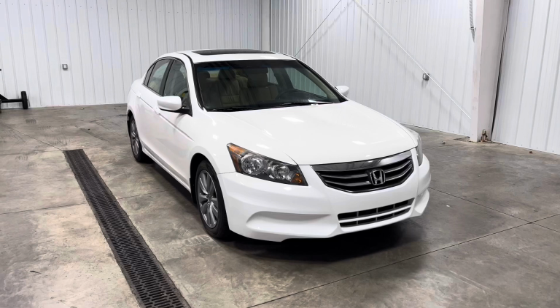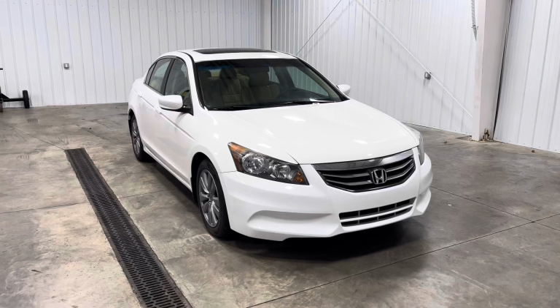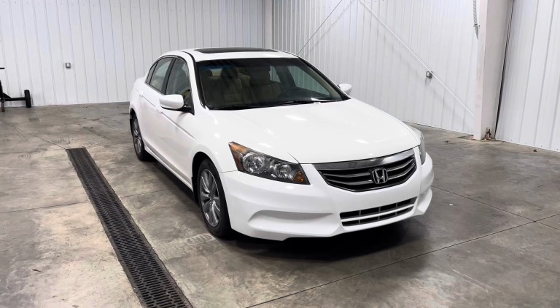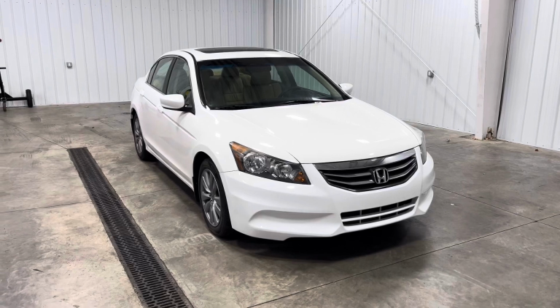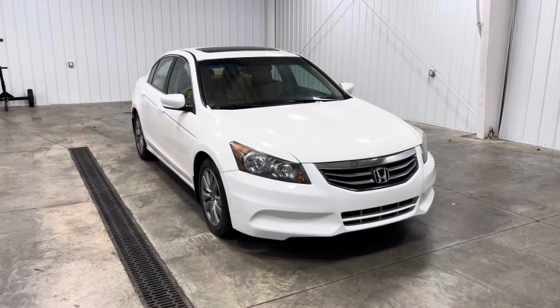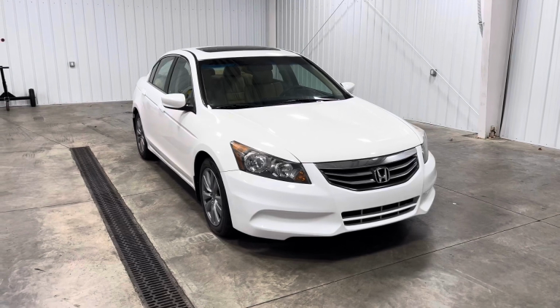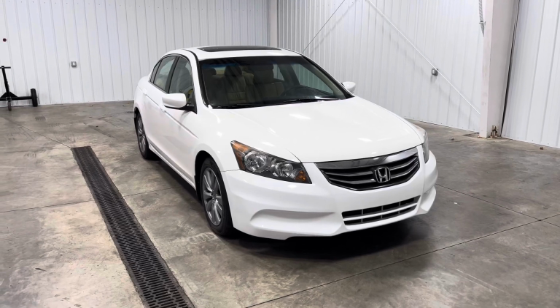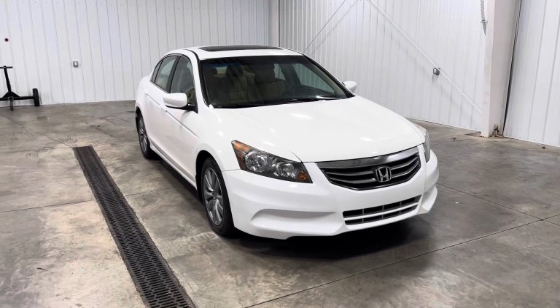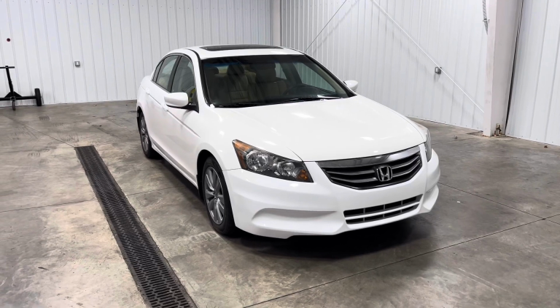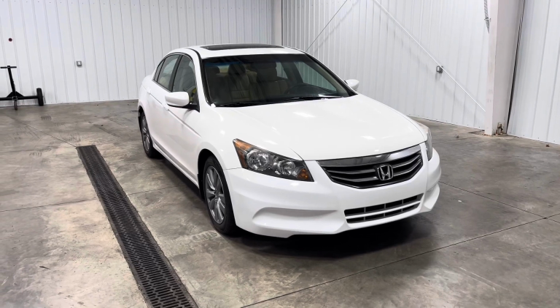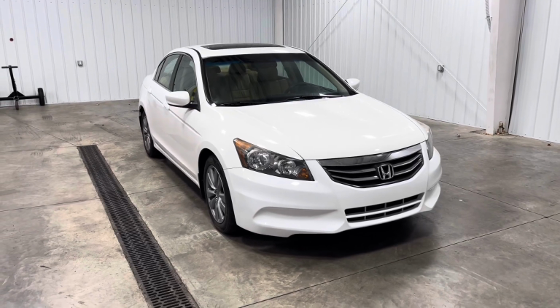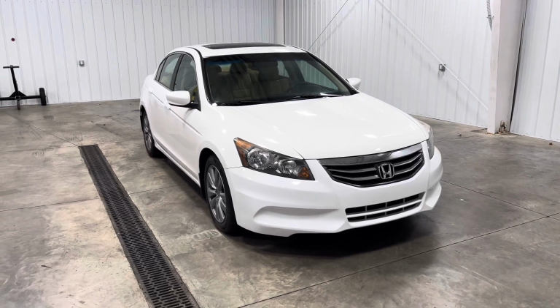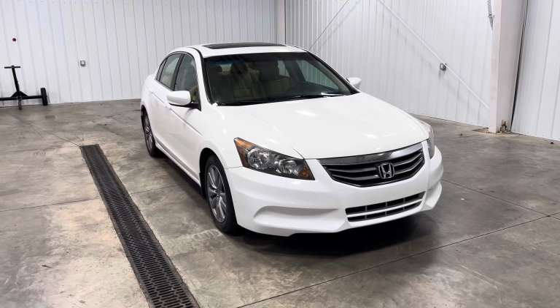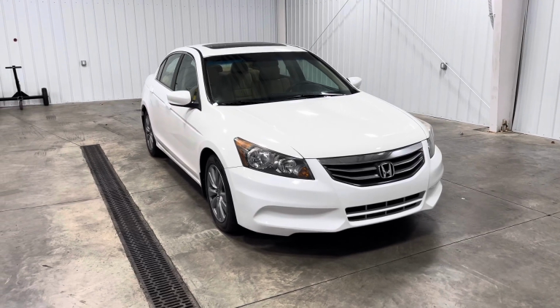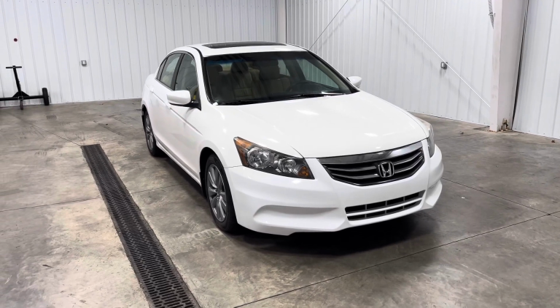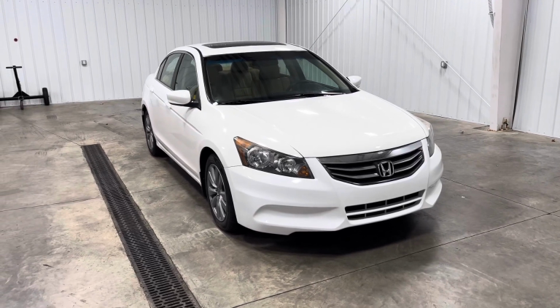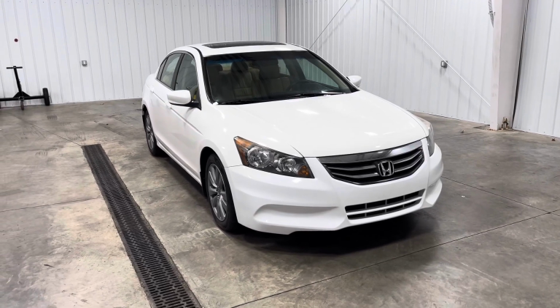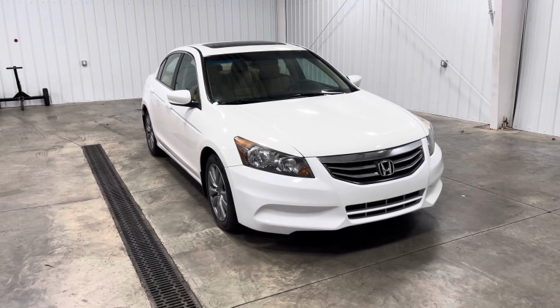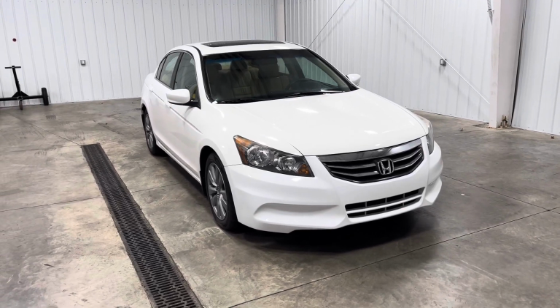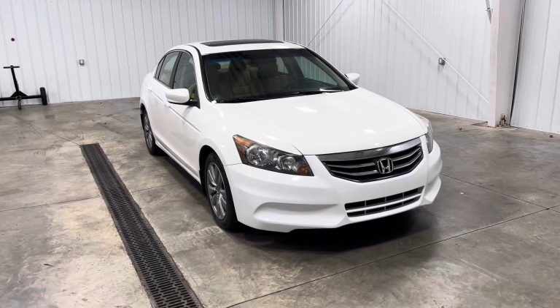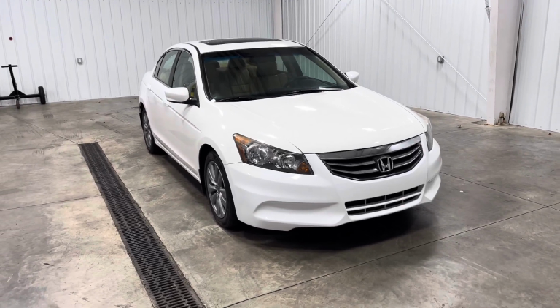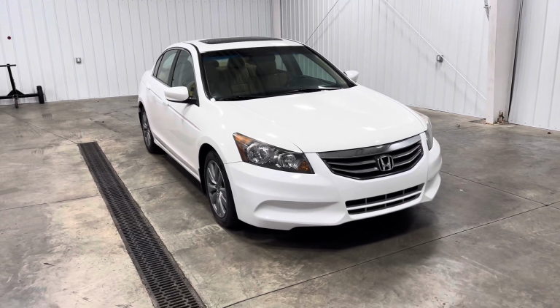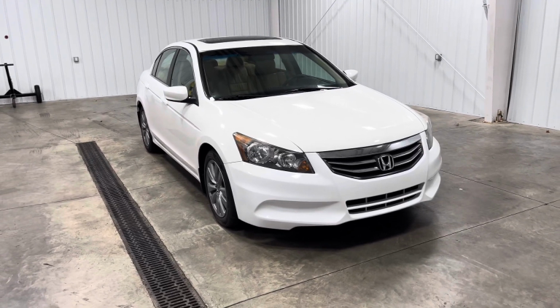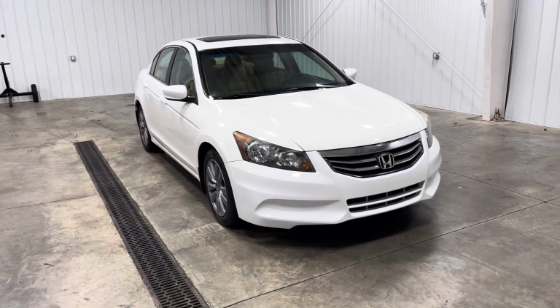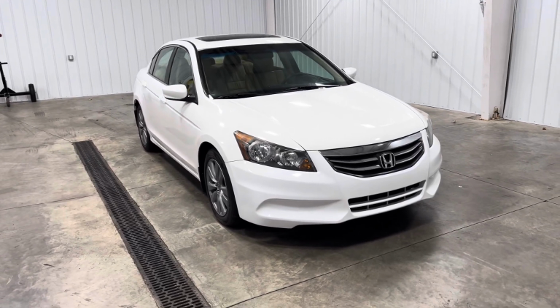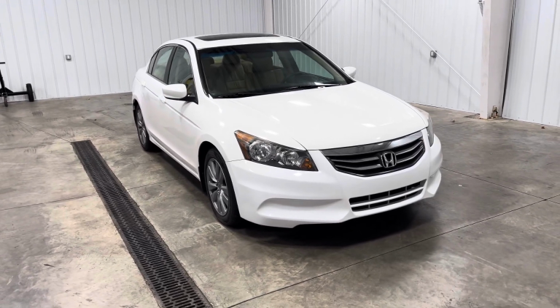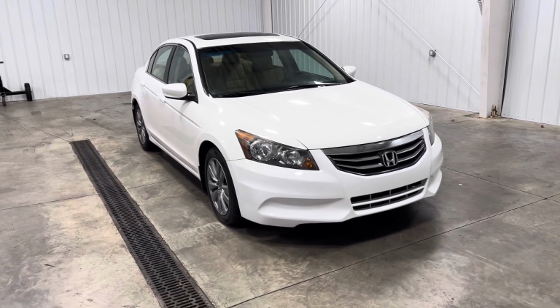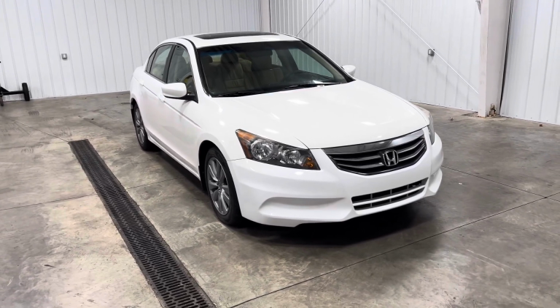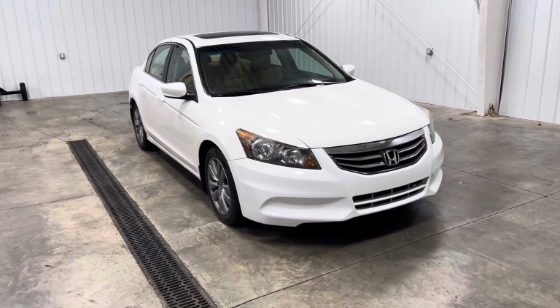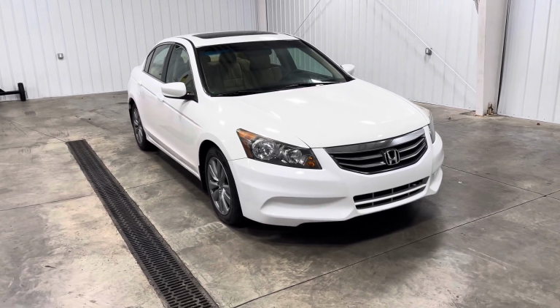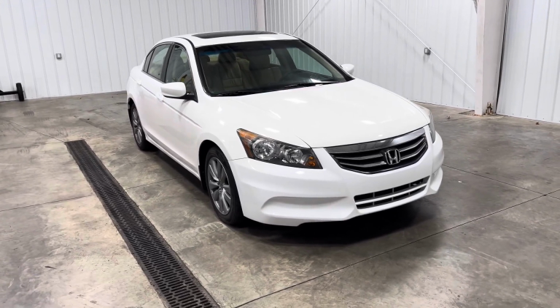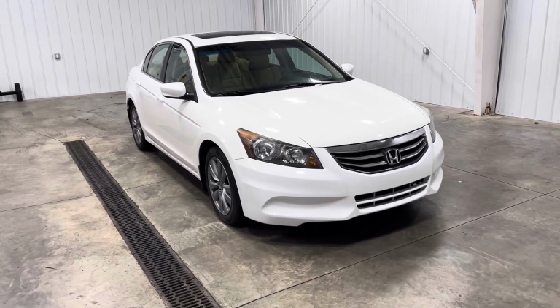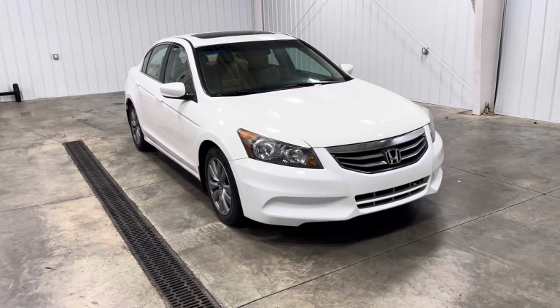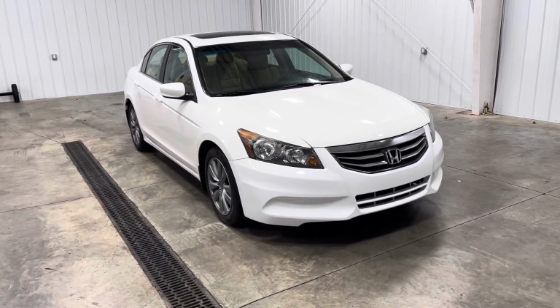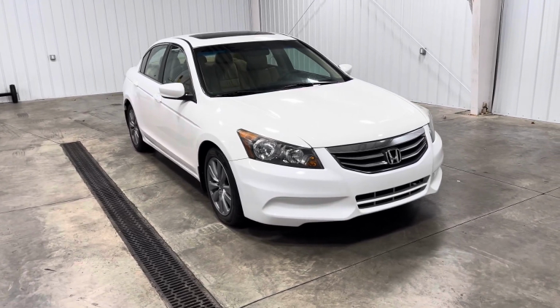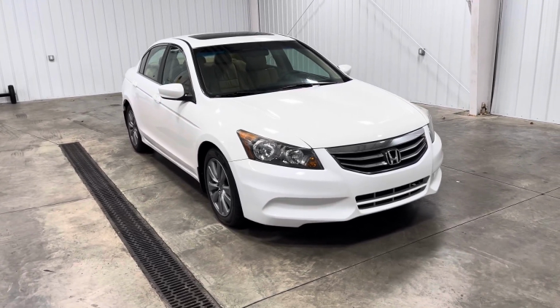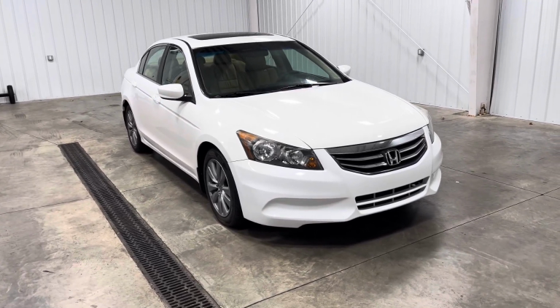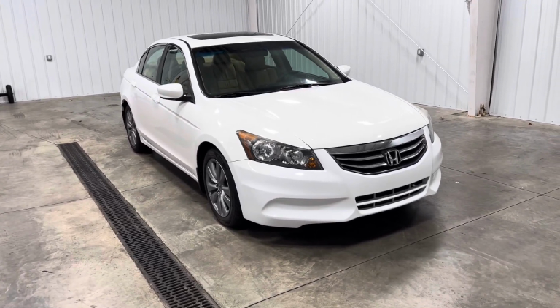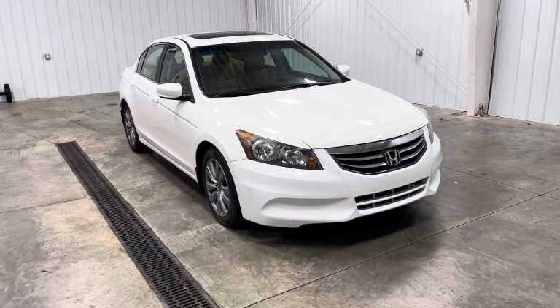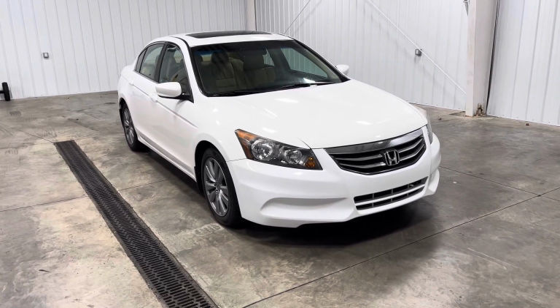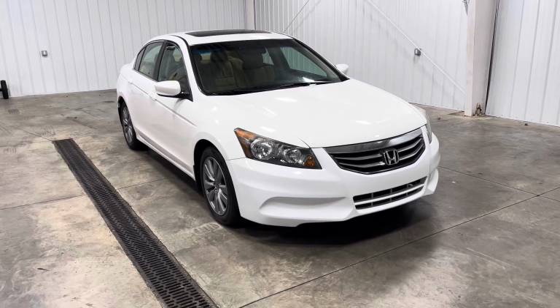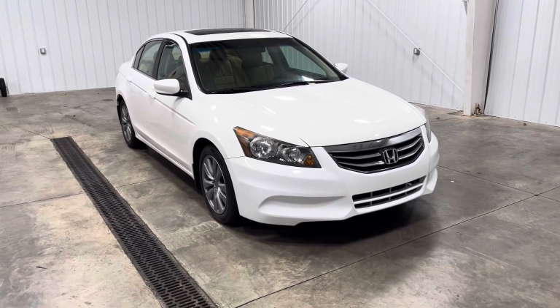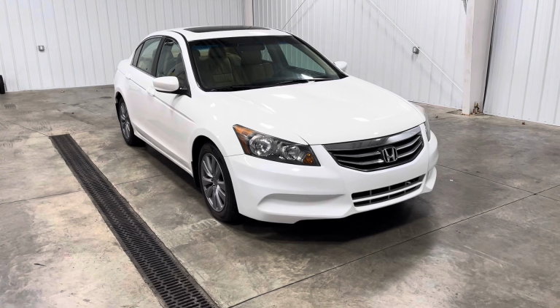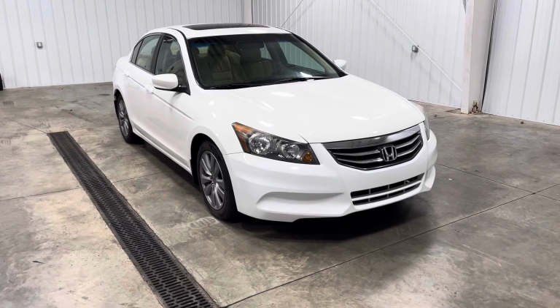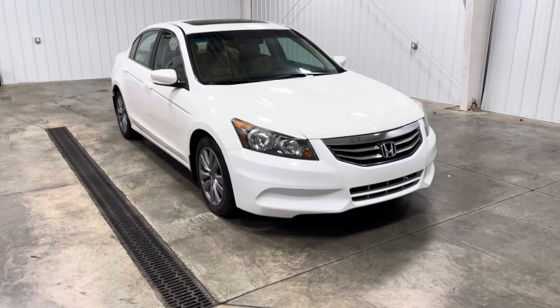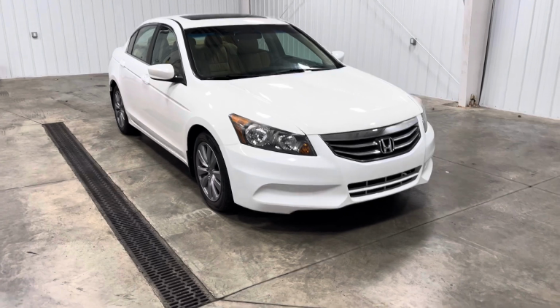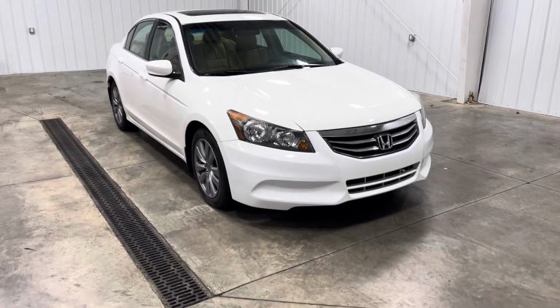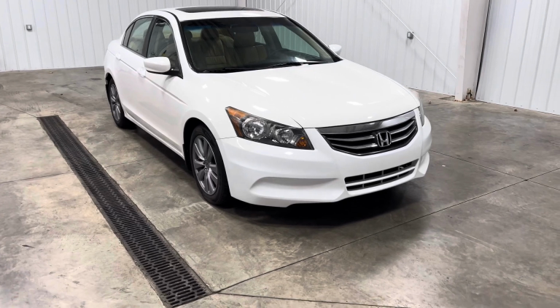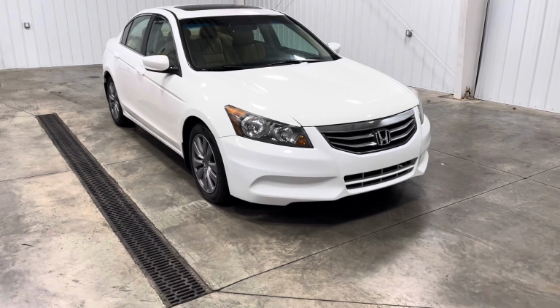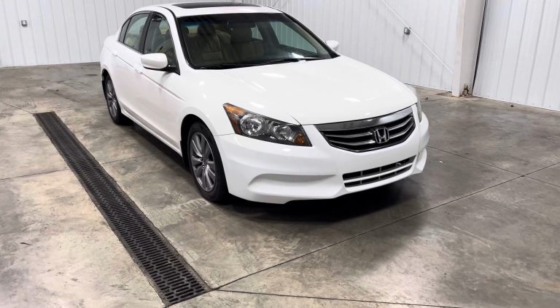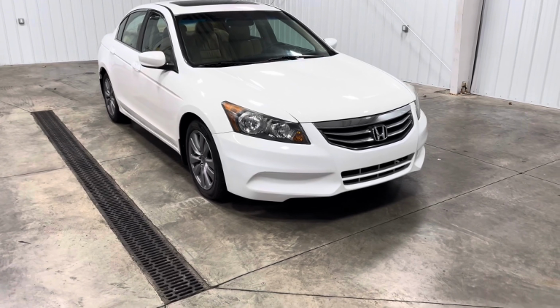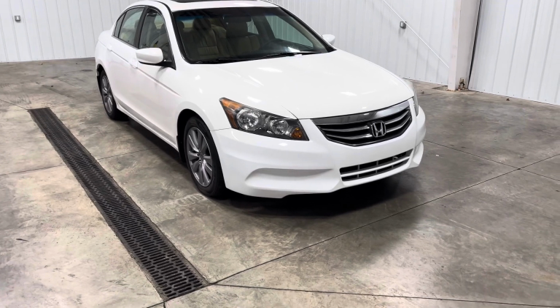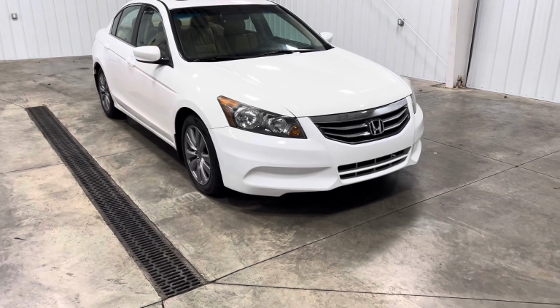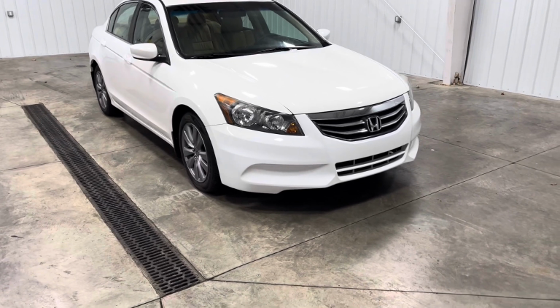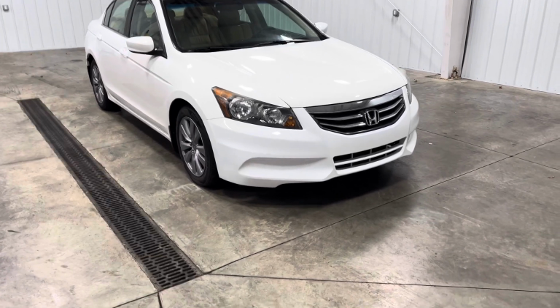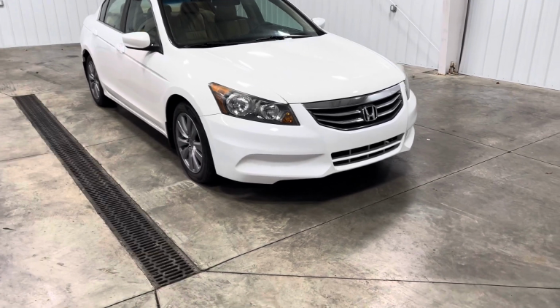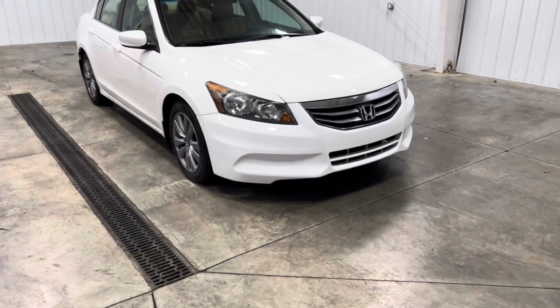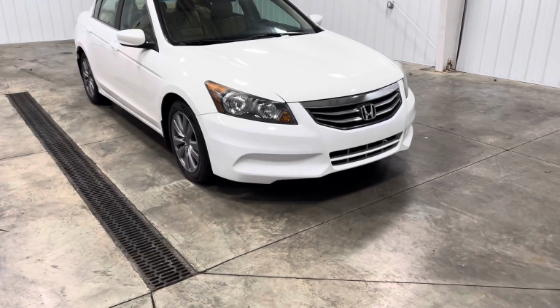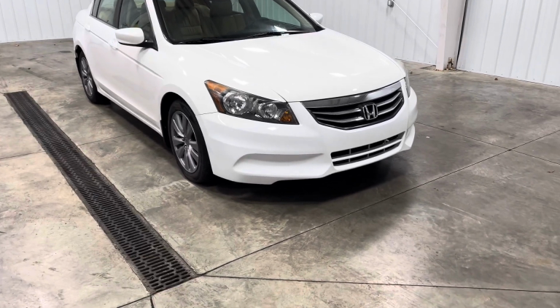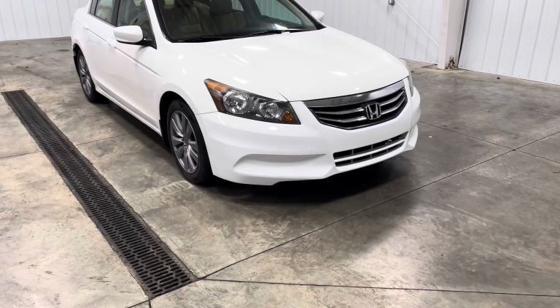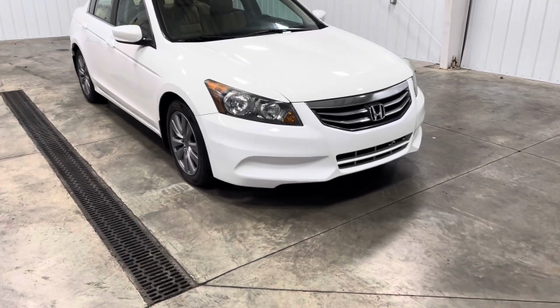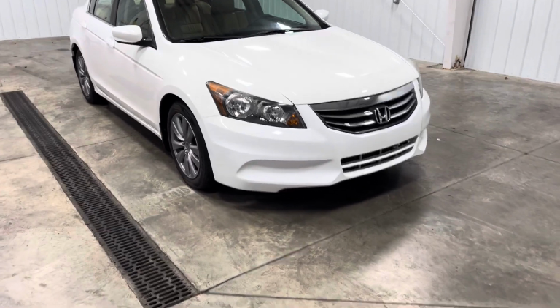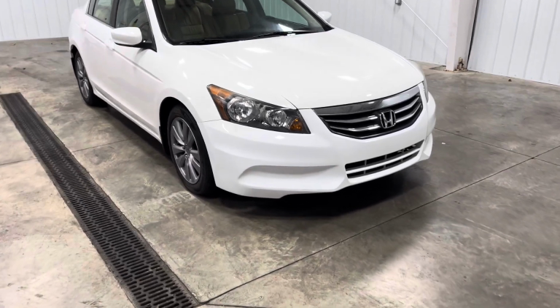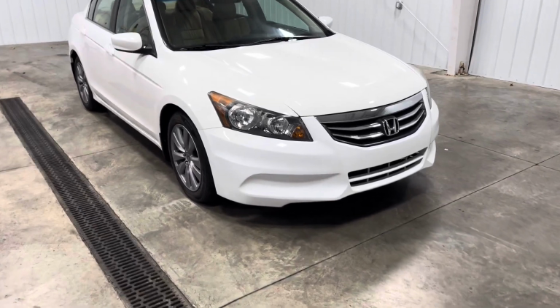Hey guys, Kai with Maytown Auto Center. Today I'm showing you guys our 2012 Honda Accord EXL. It has 73,000 original miles and a 2.4 liter inline-four engine.